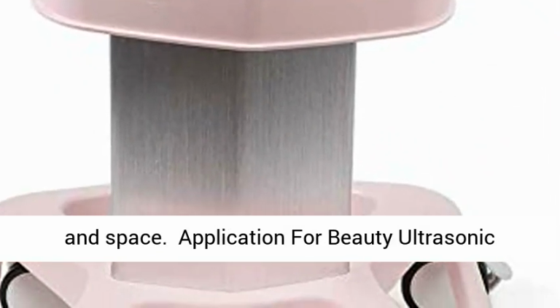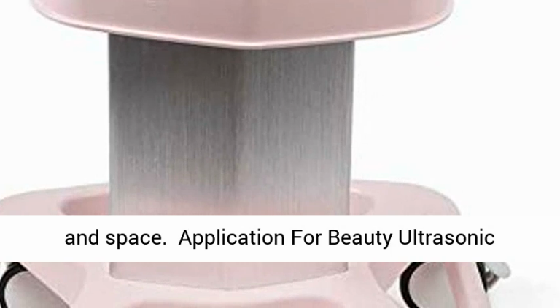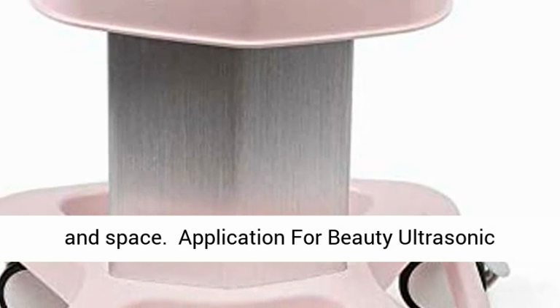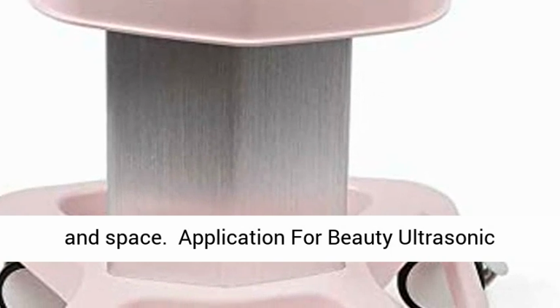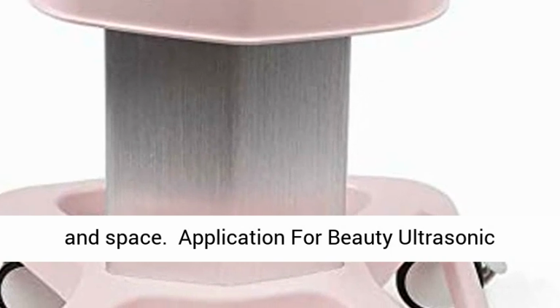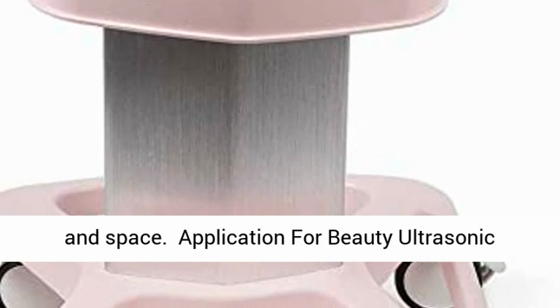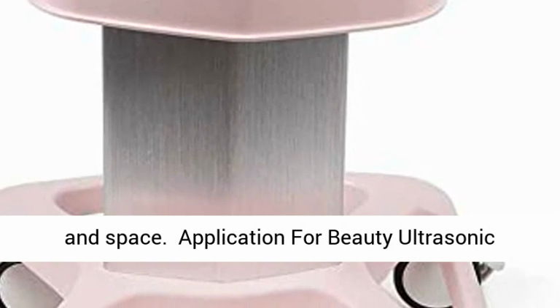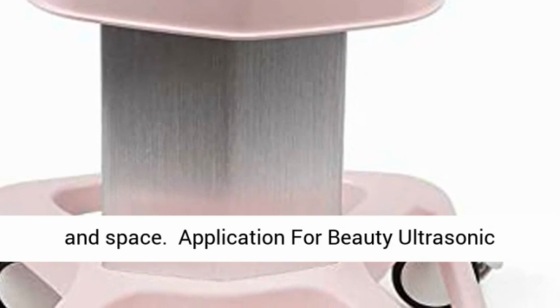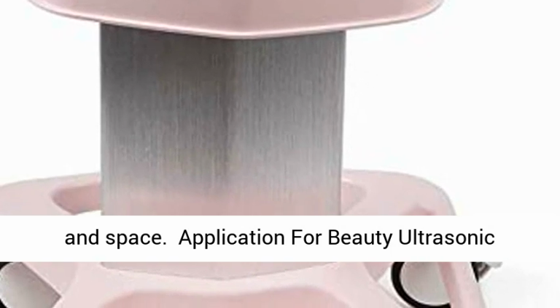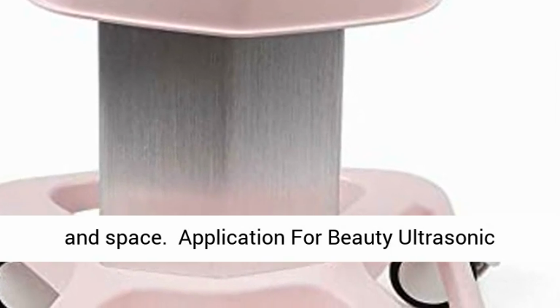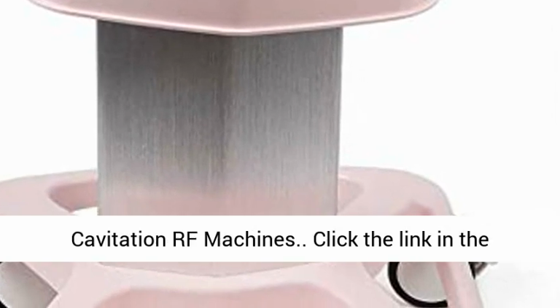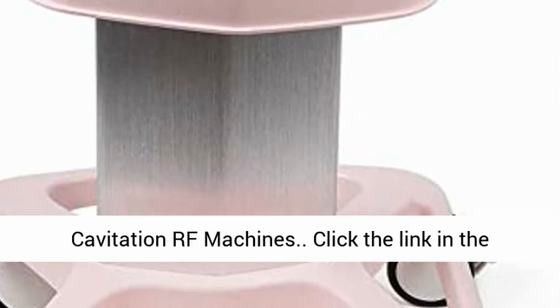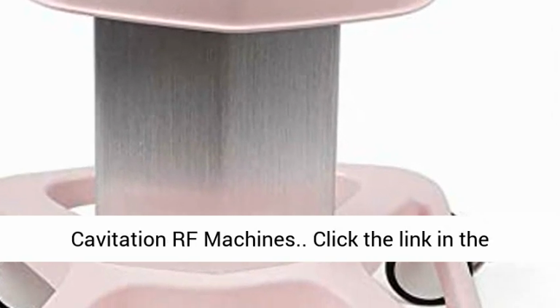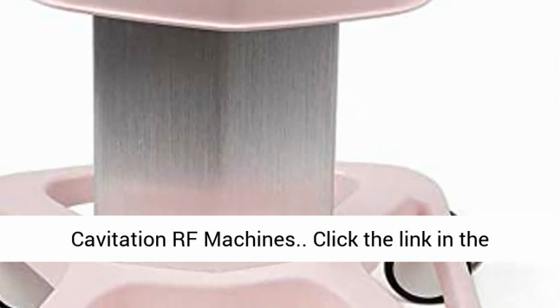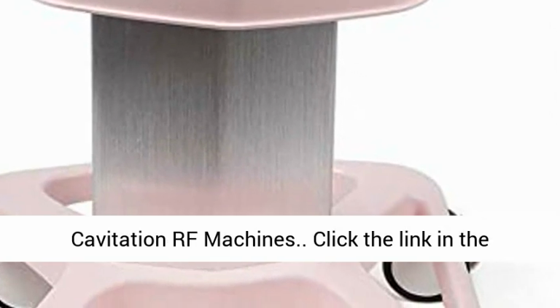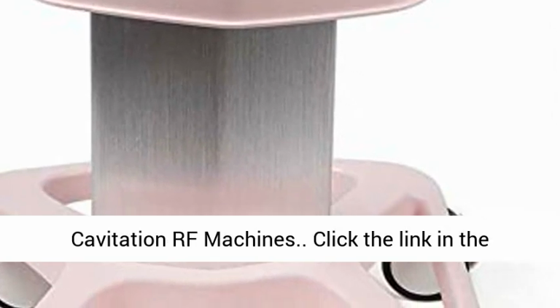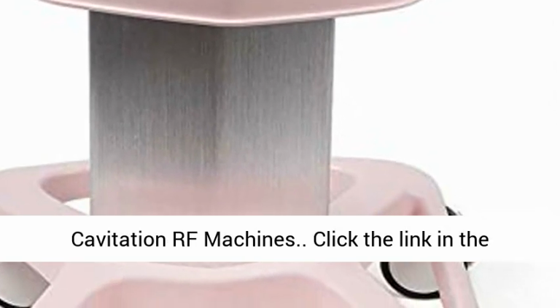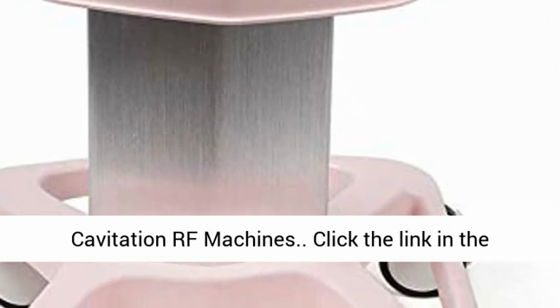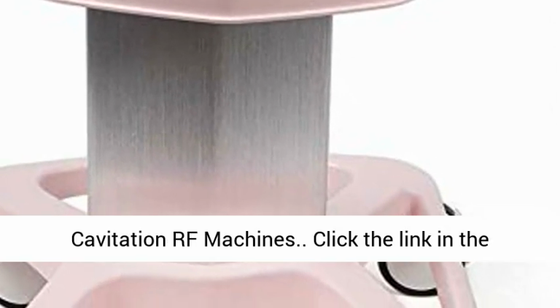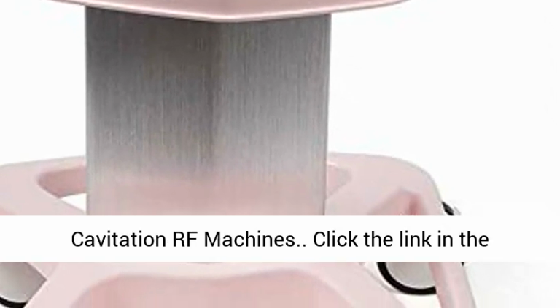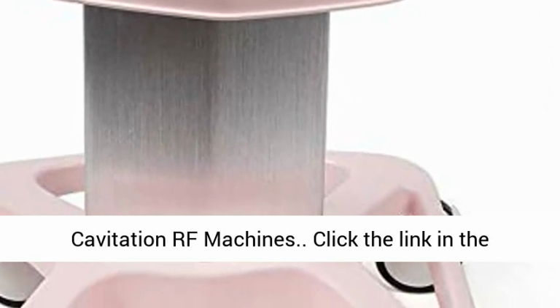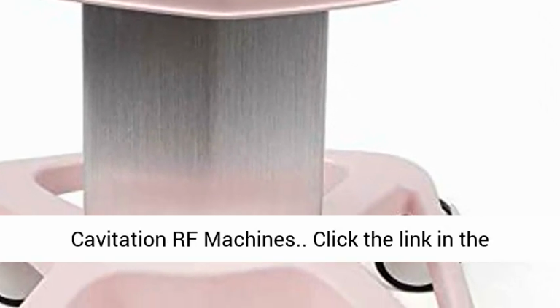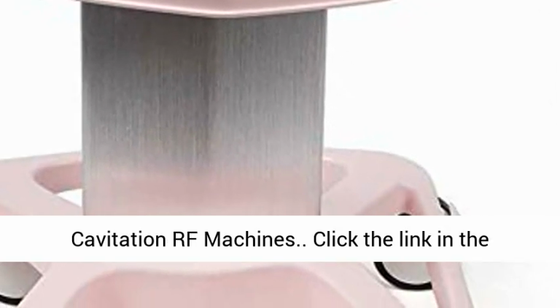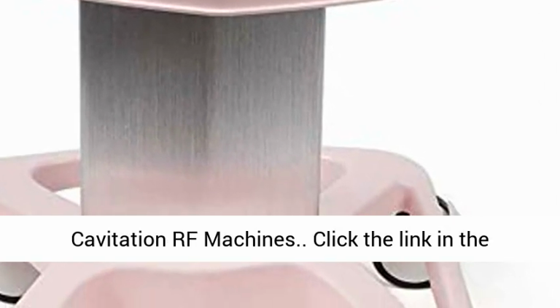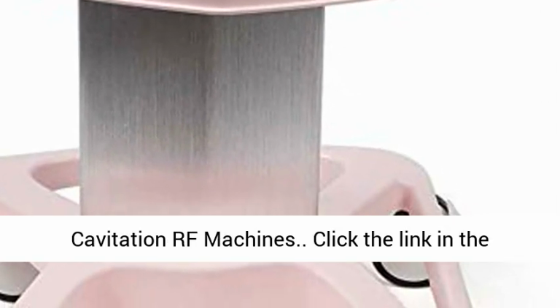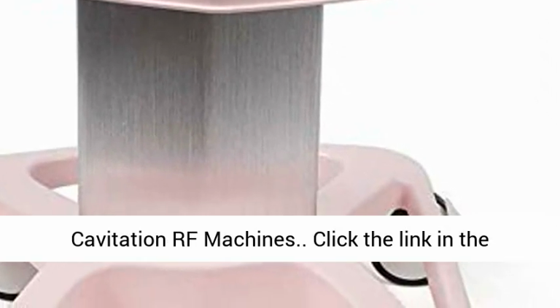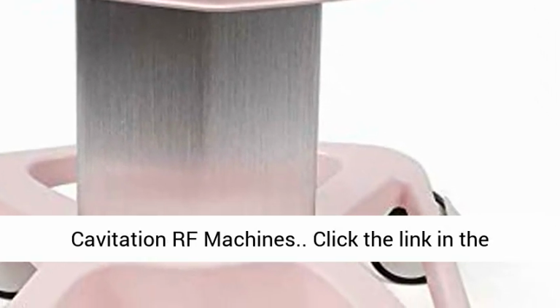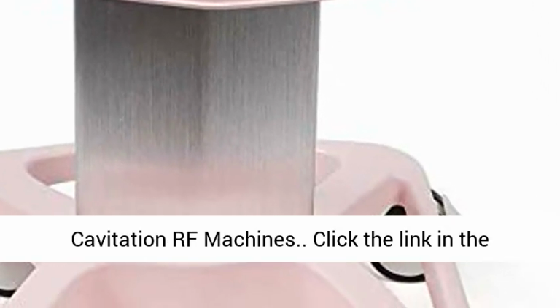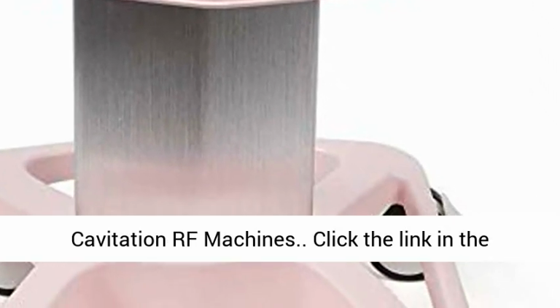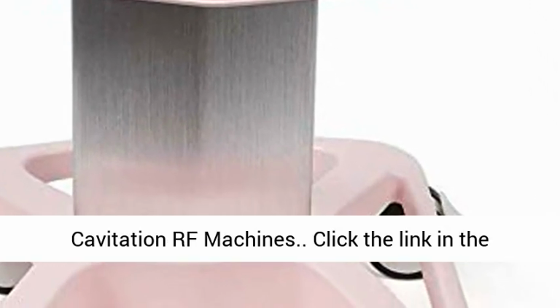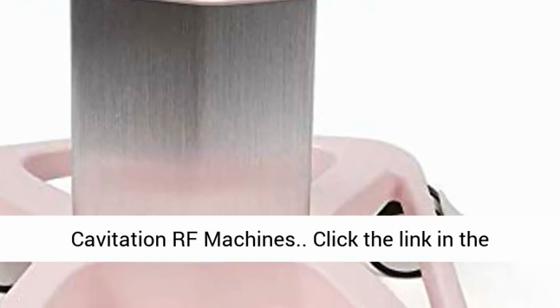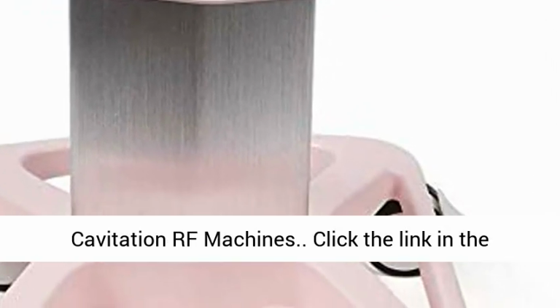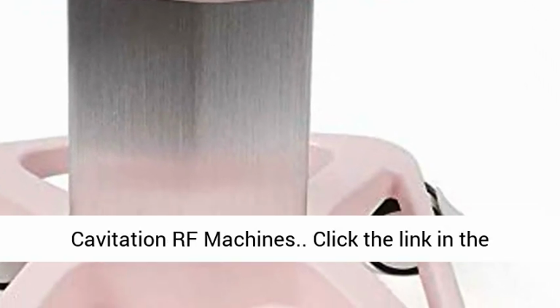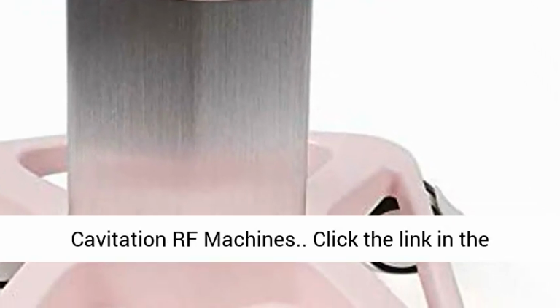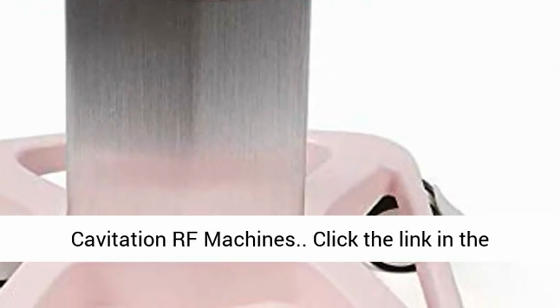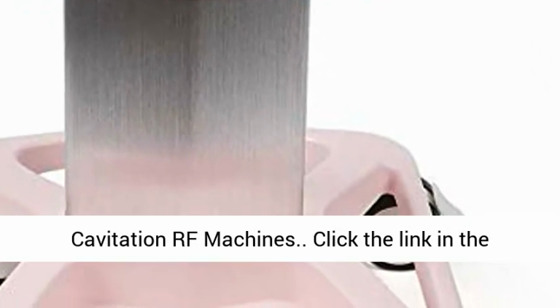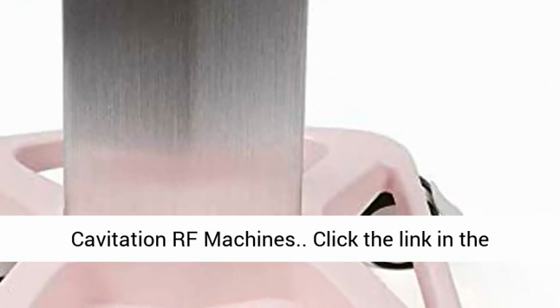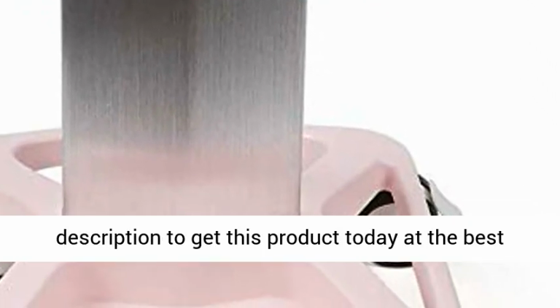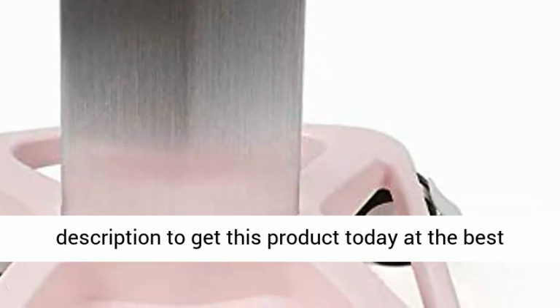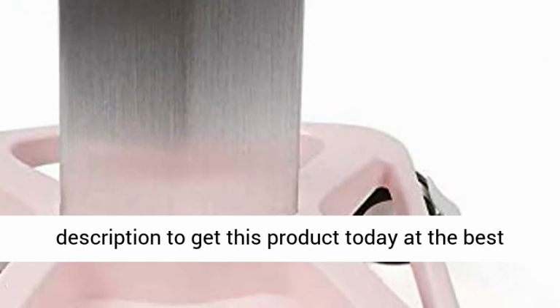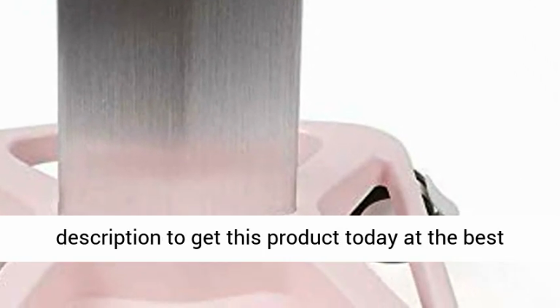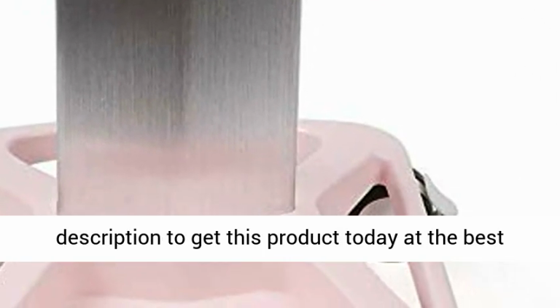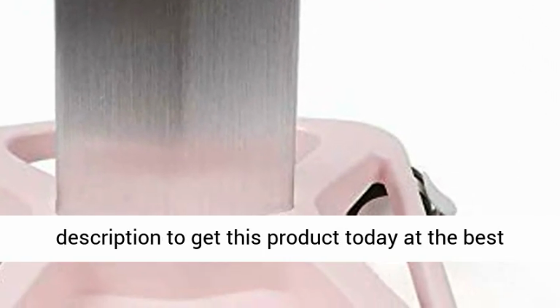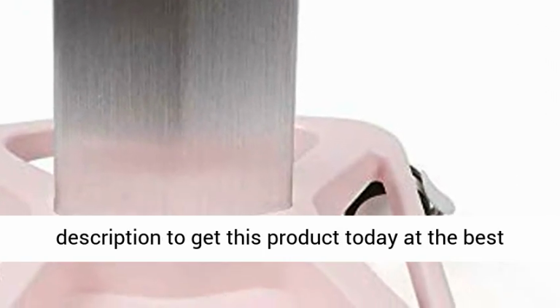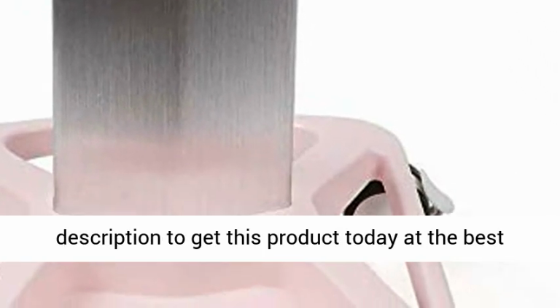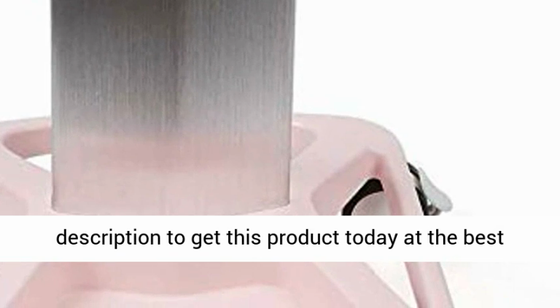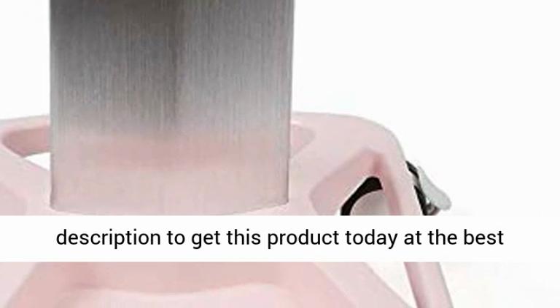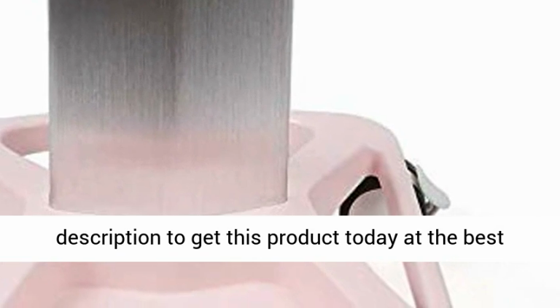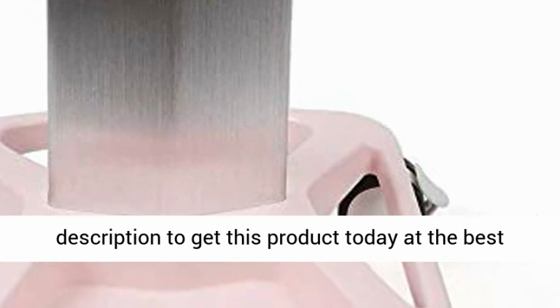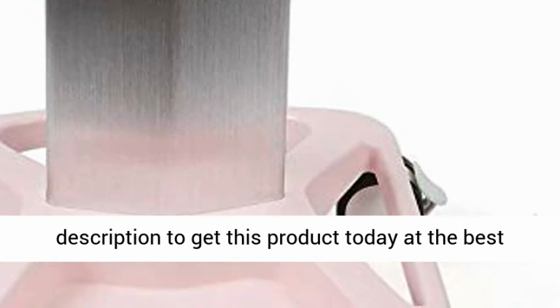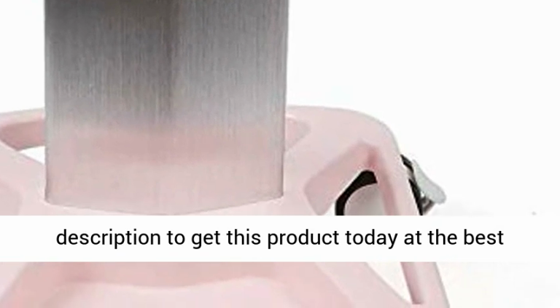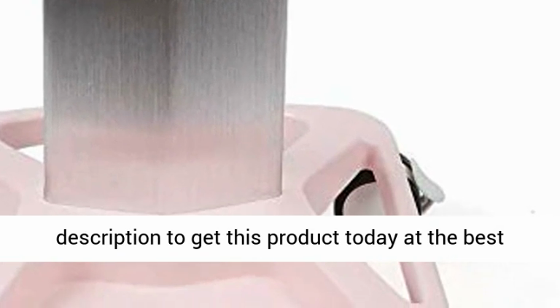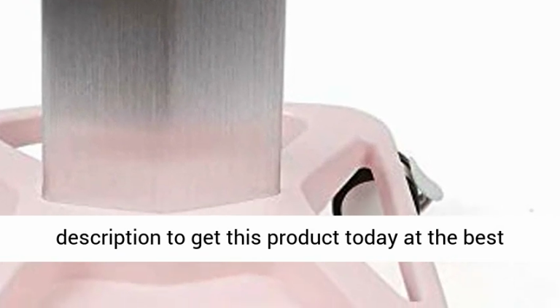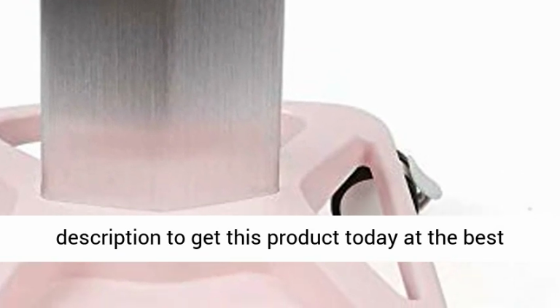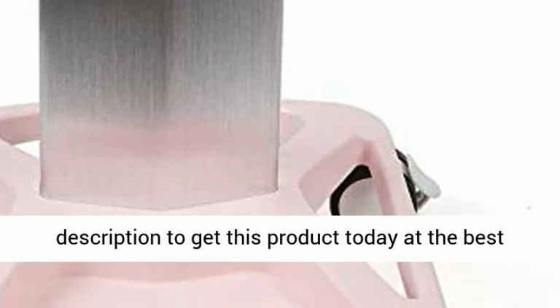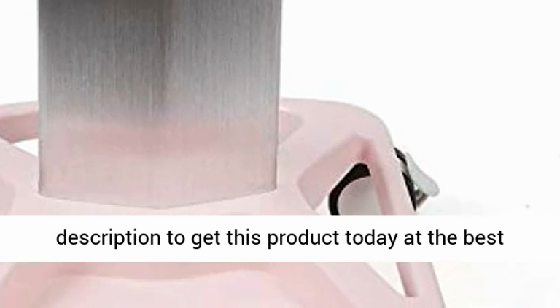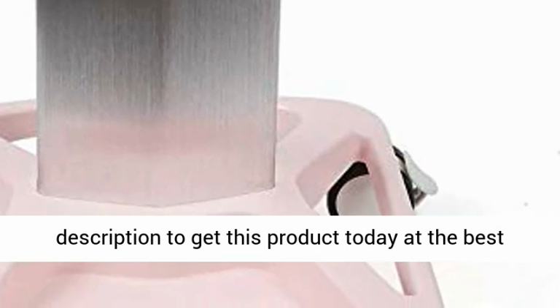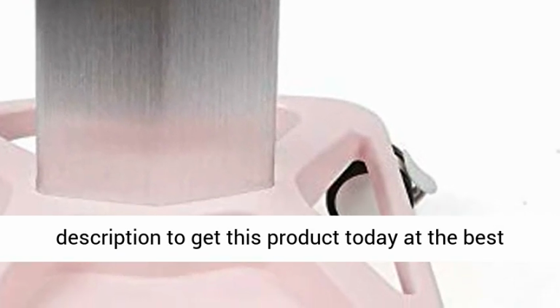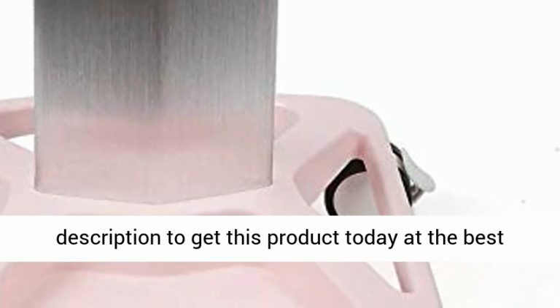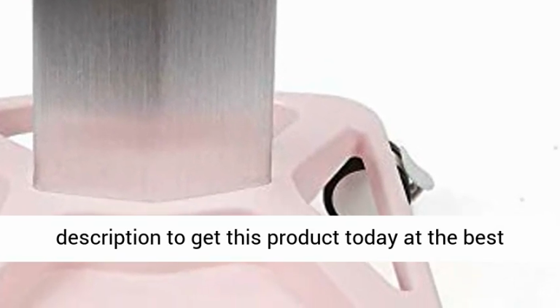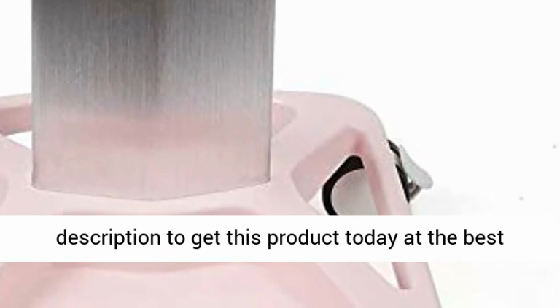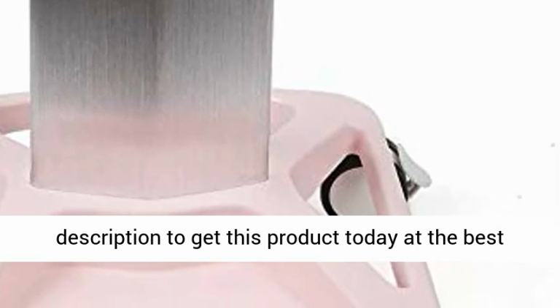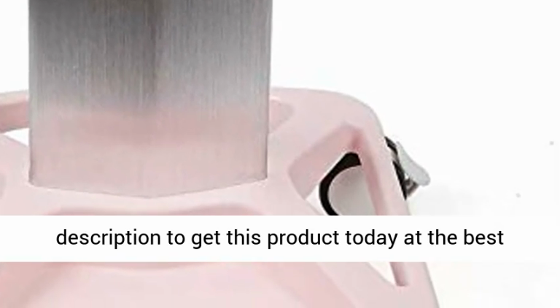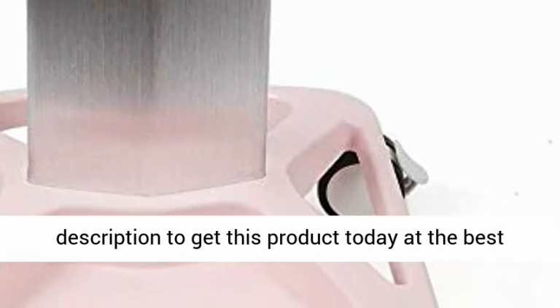Application for beauty ultrasonic cavitation RF machines. Click the link in the description to get this product today at the best price.